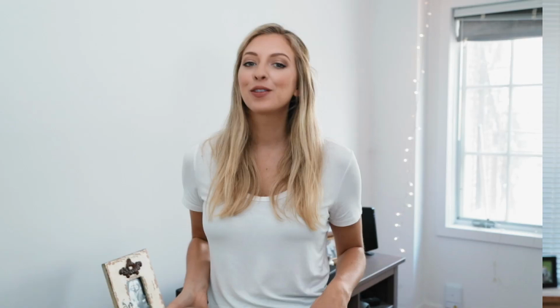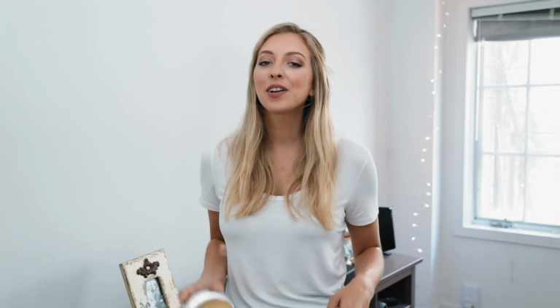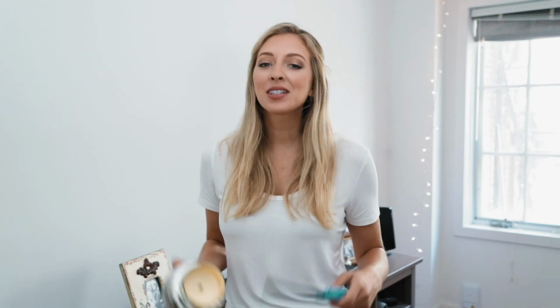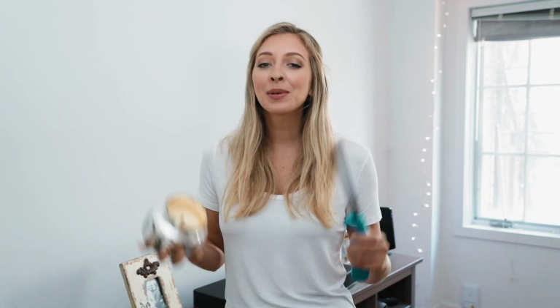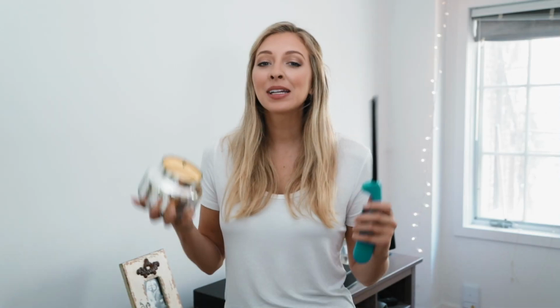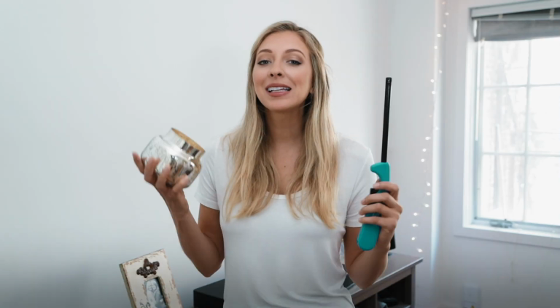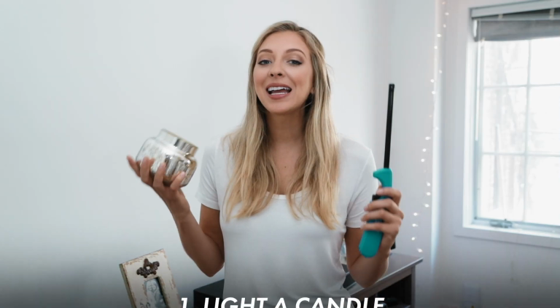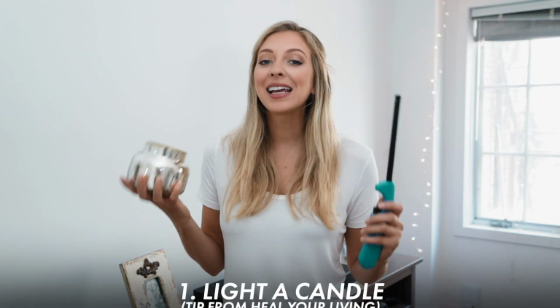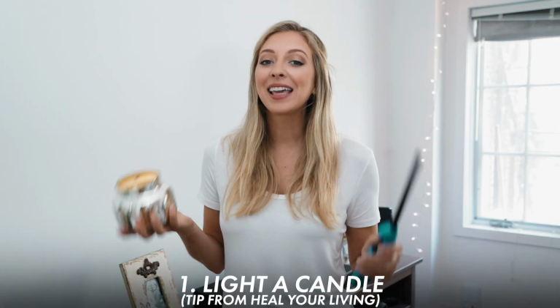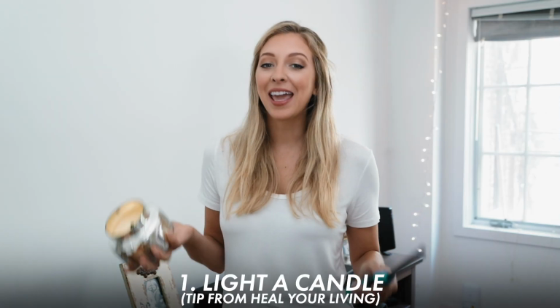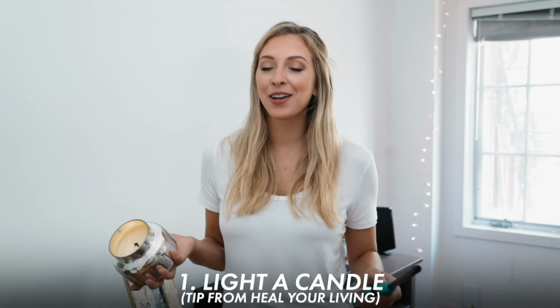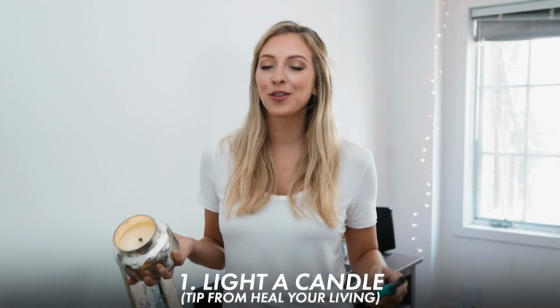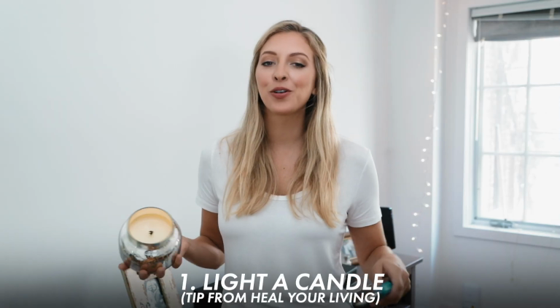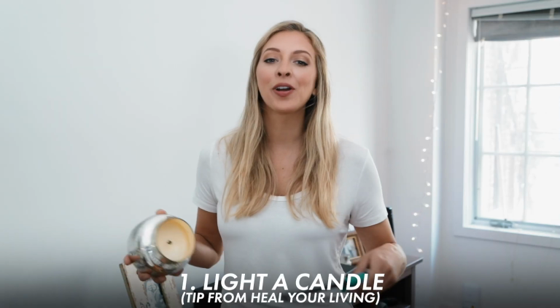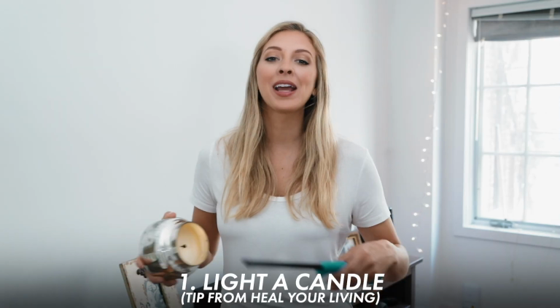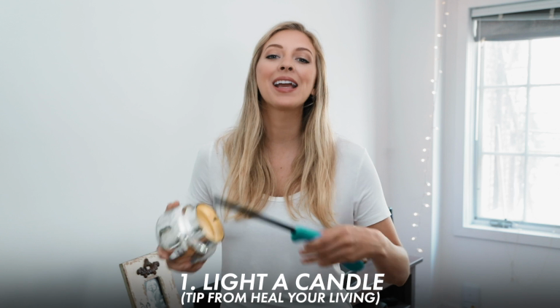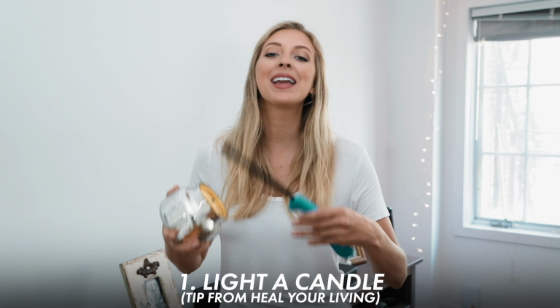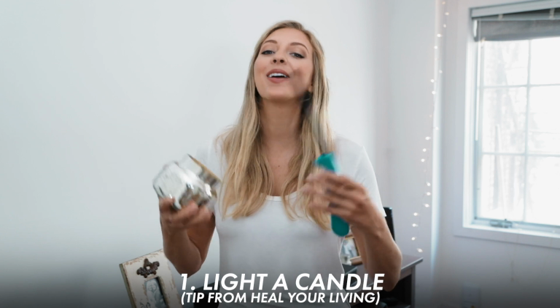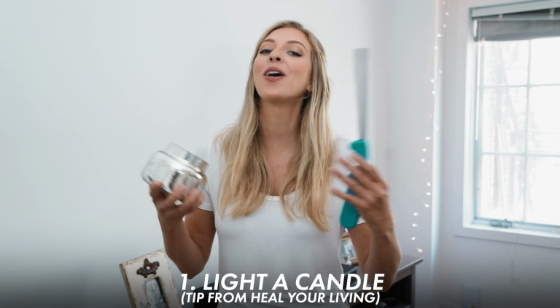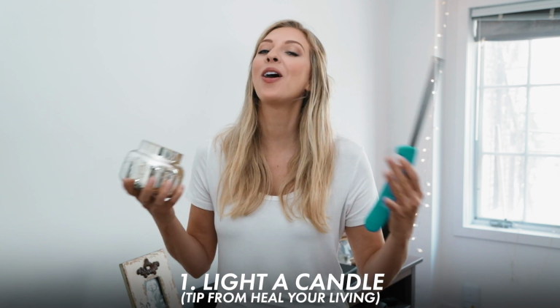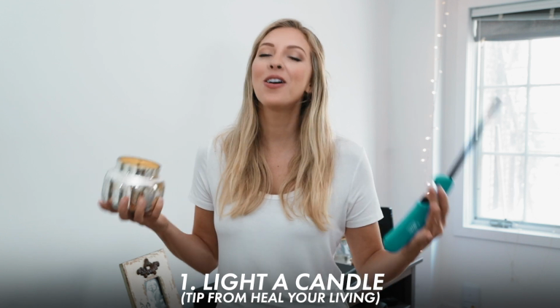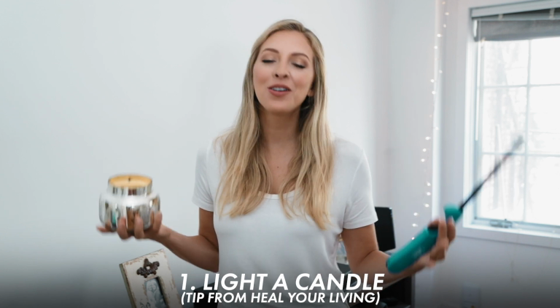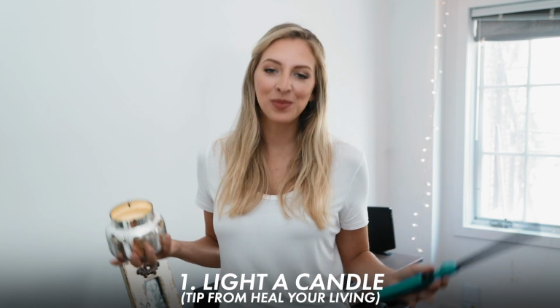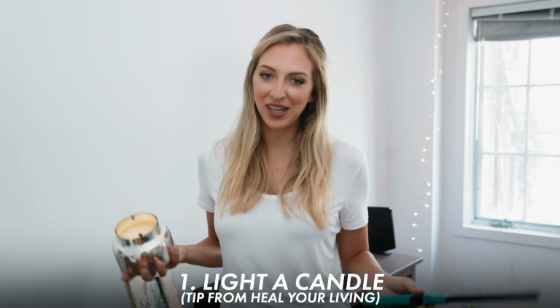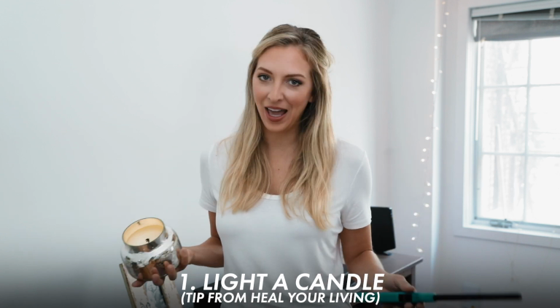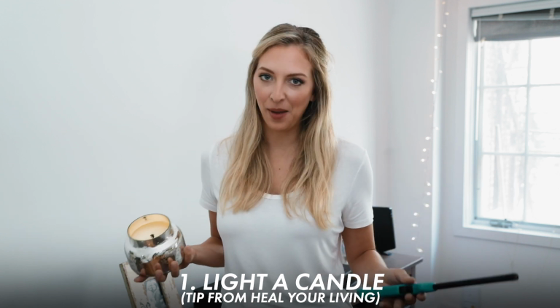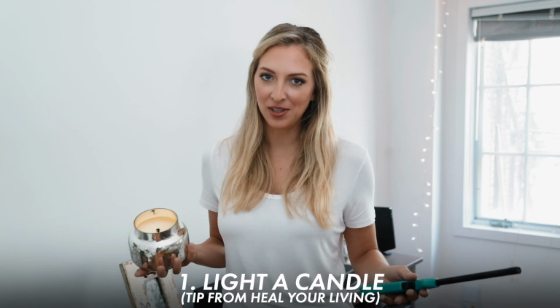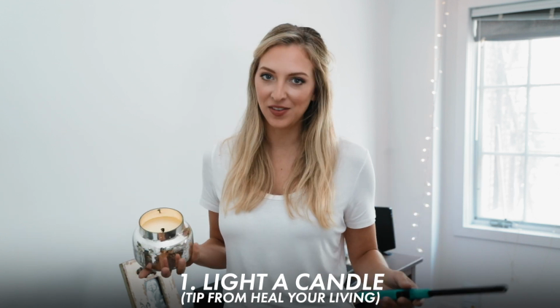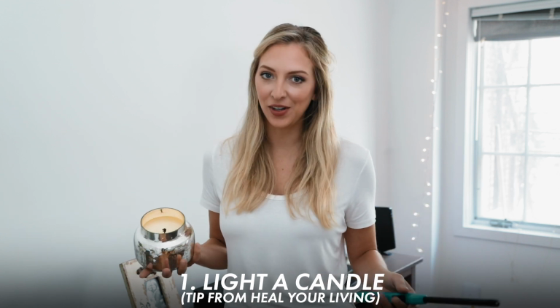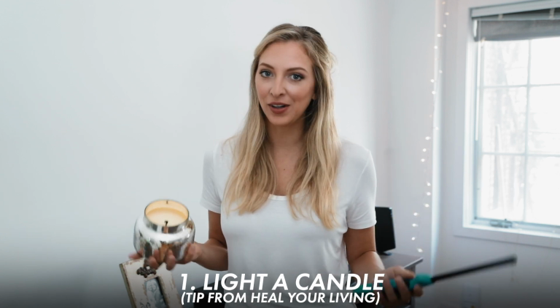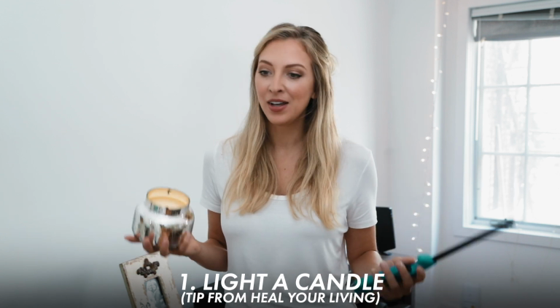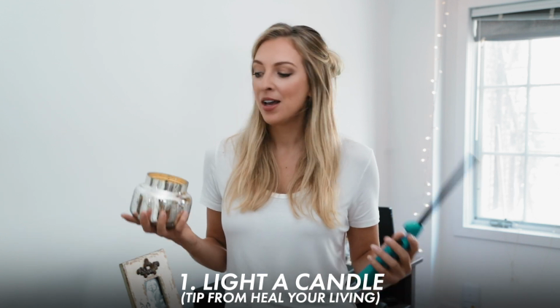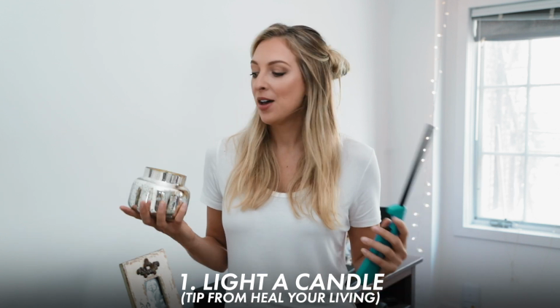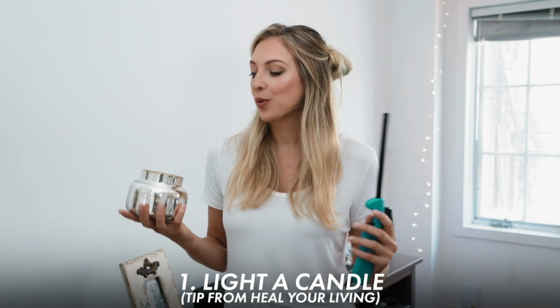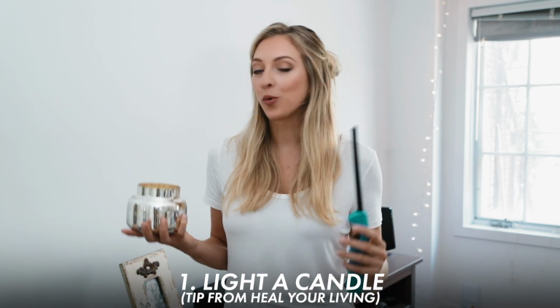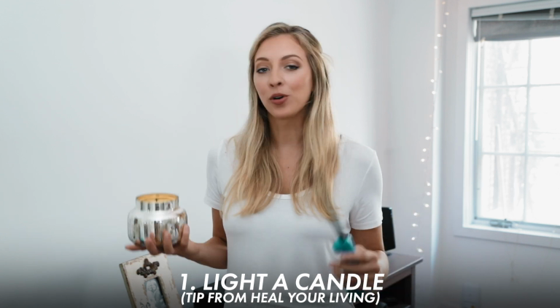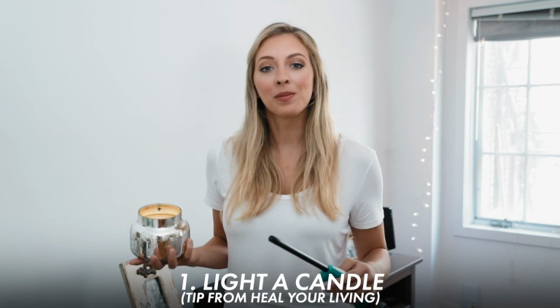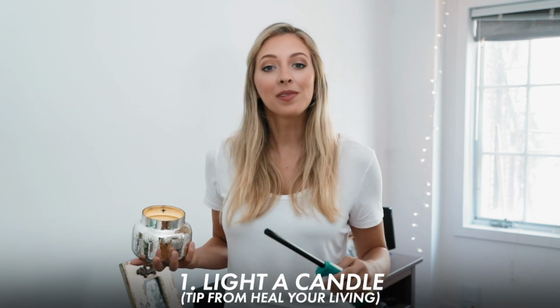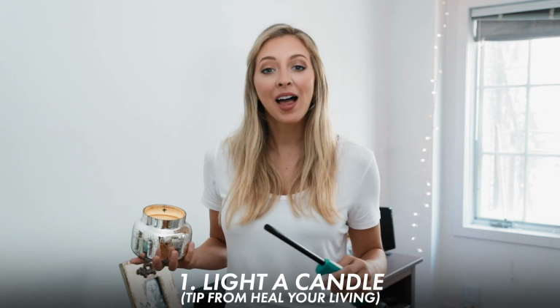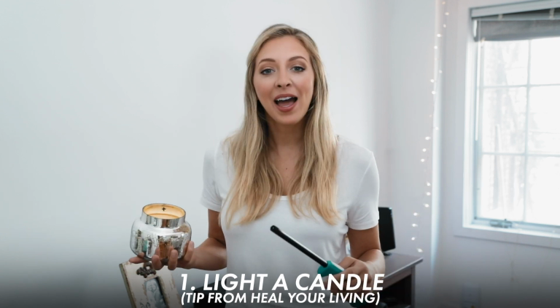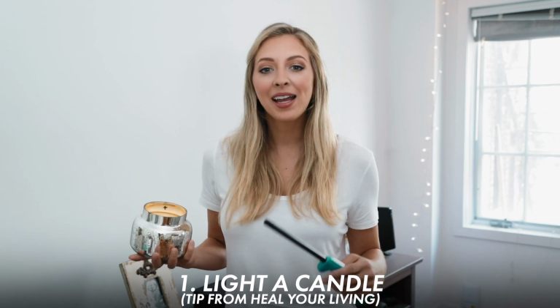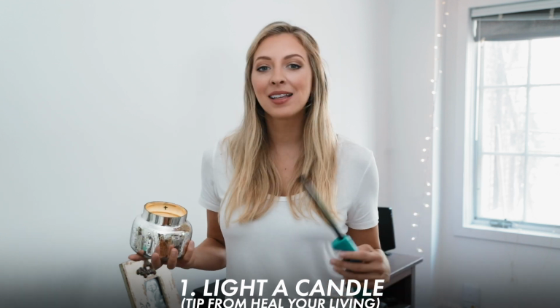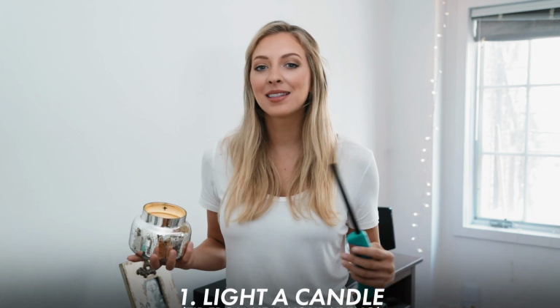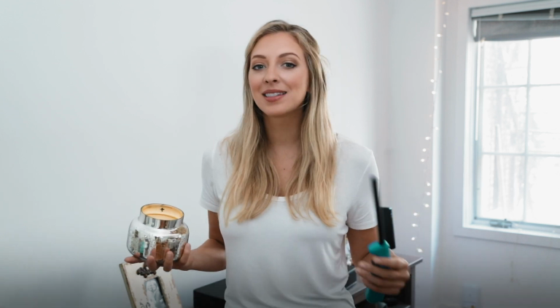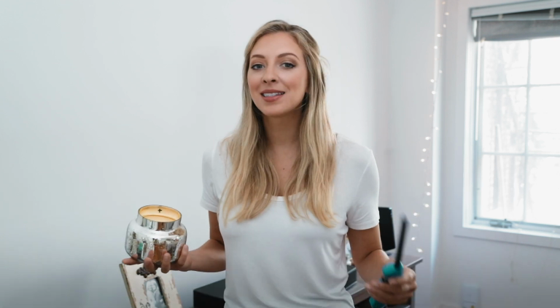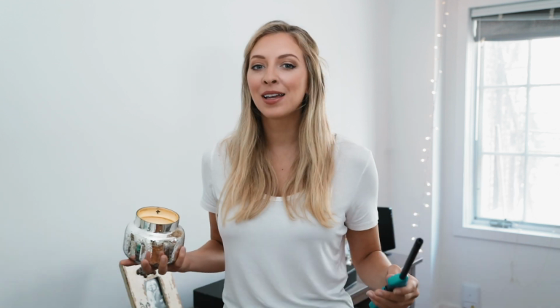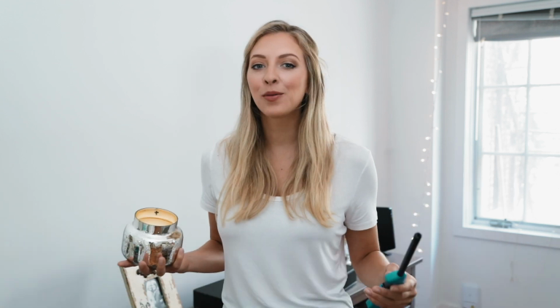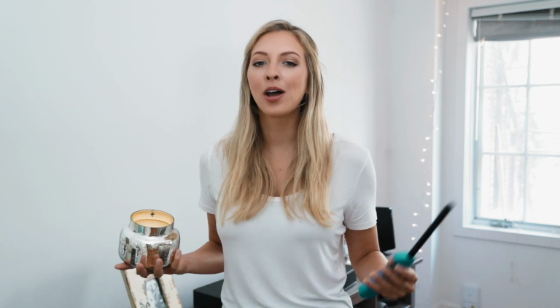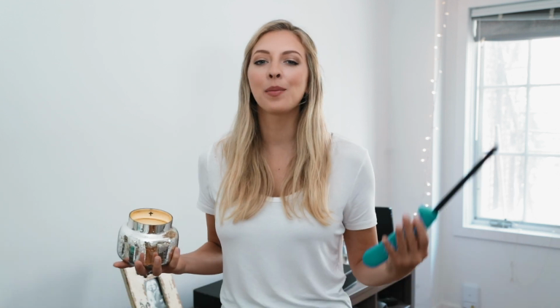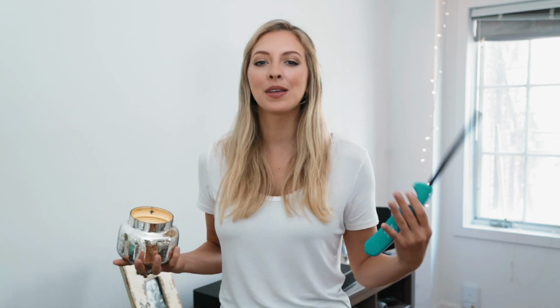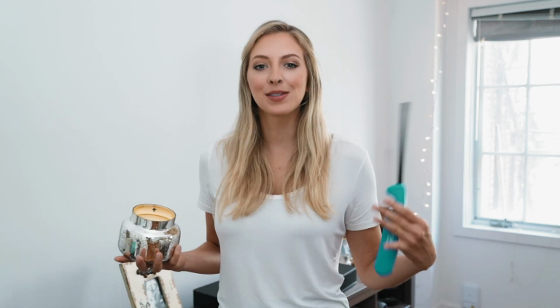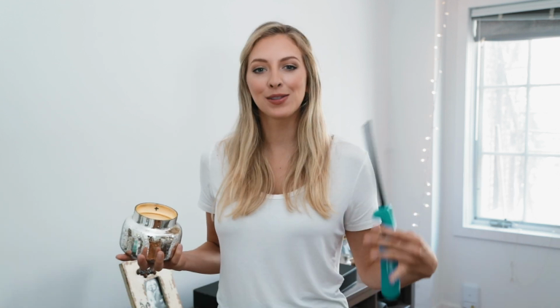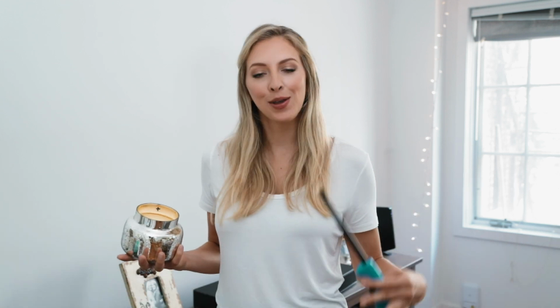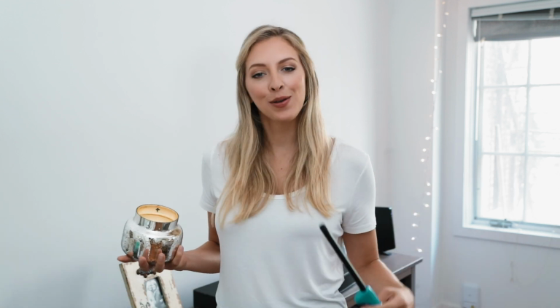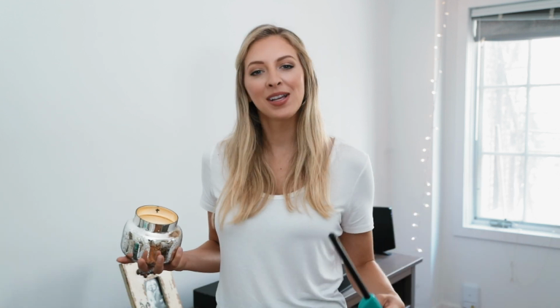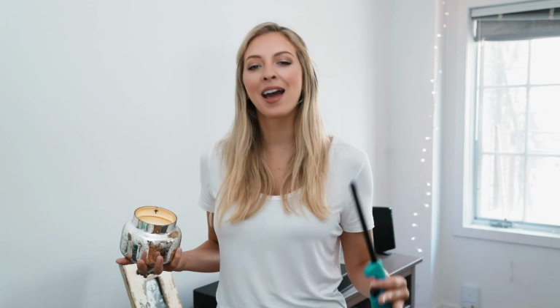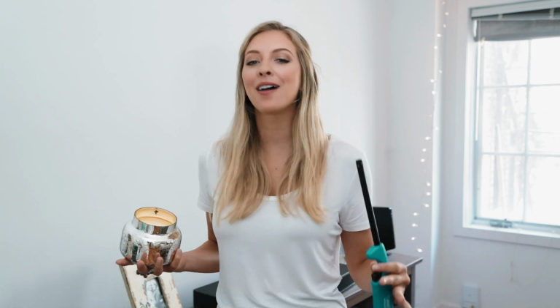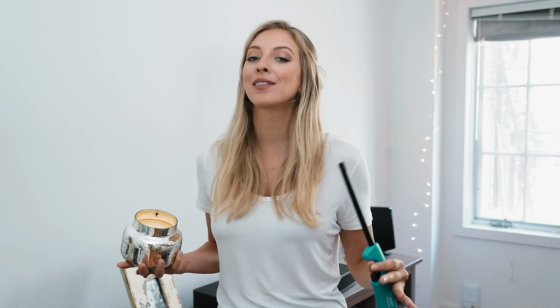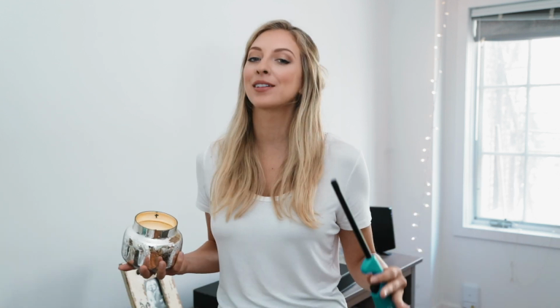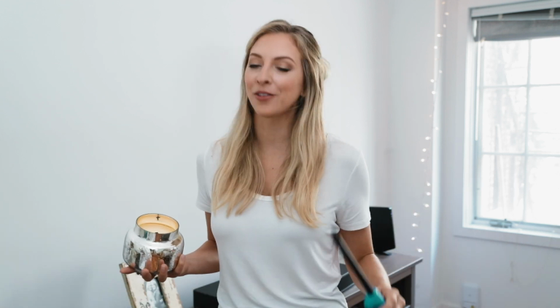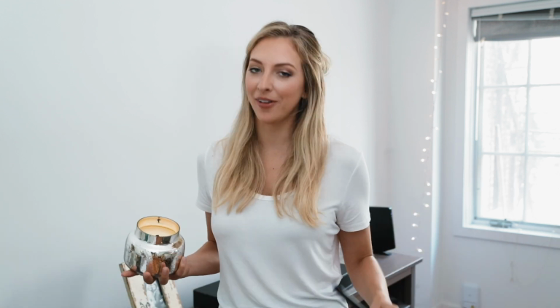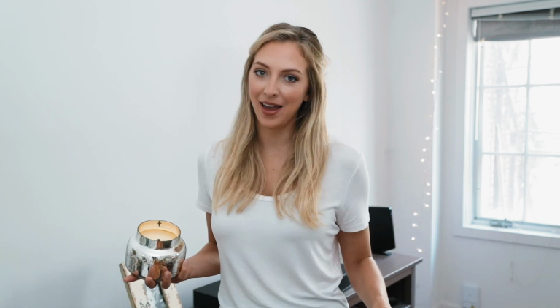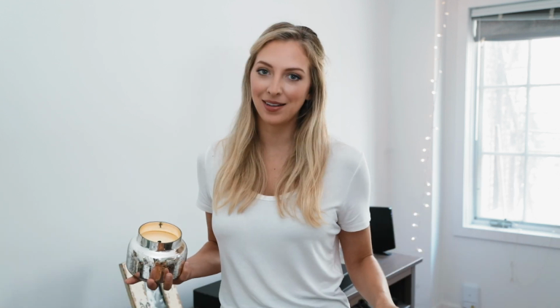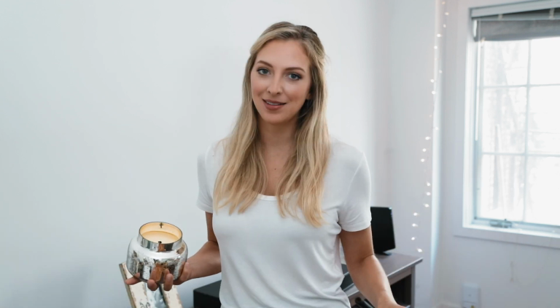So first I'm going to light a candle to create a calming atmosphere. The warm light and scent will help me slow down and relax.